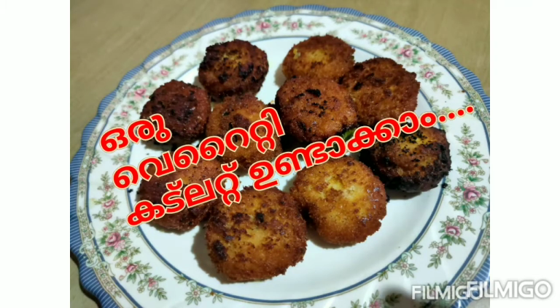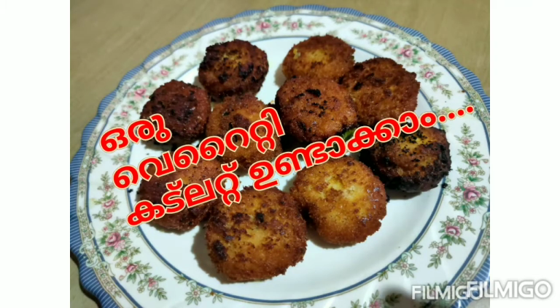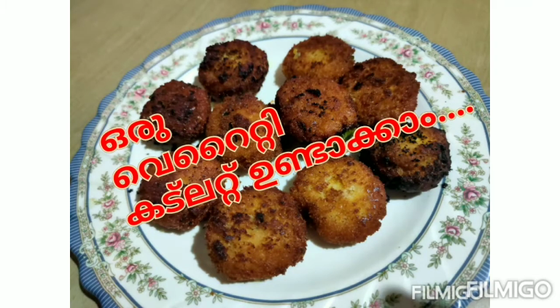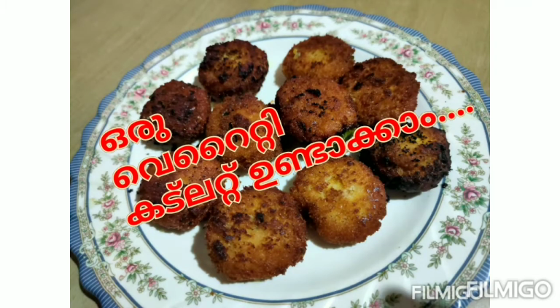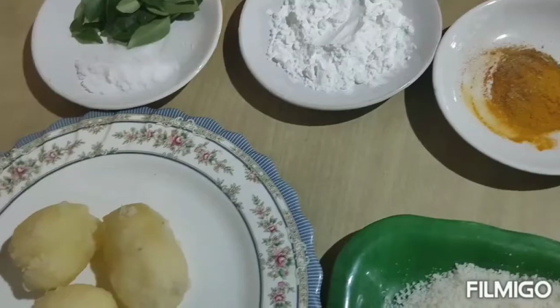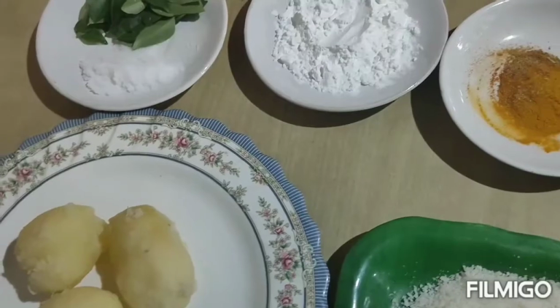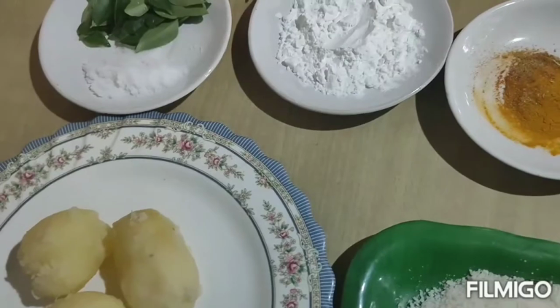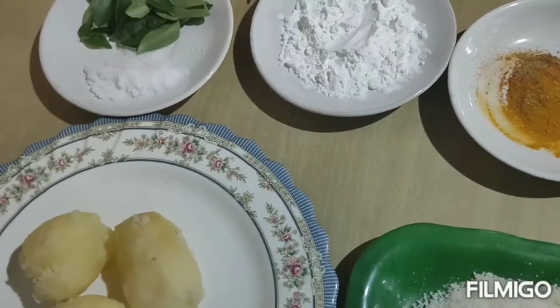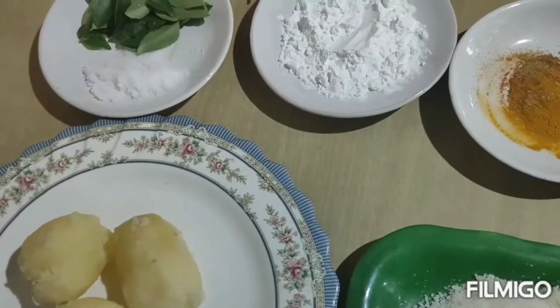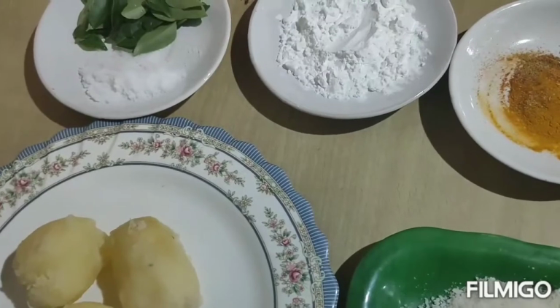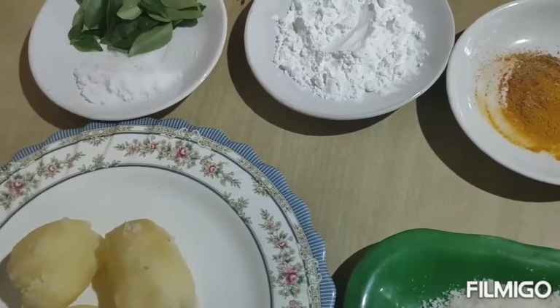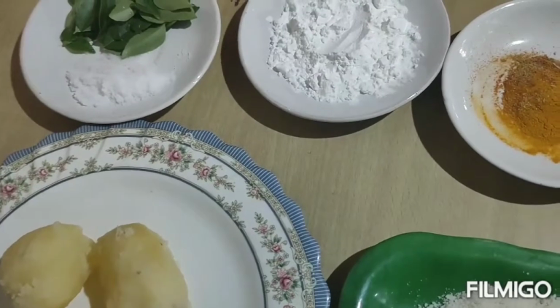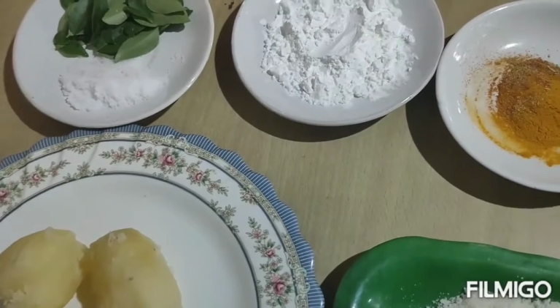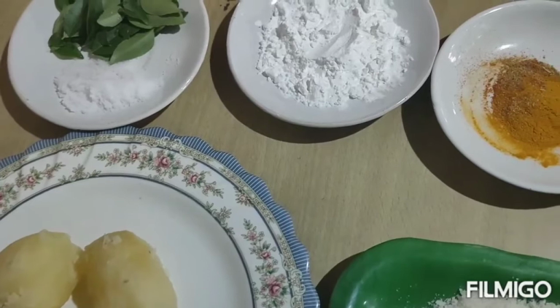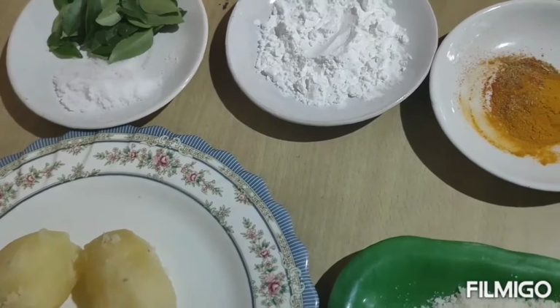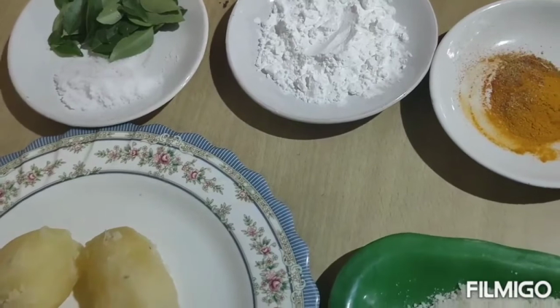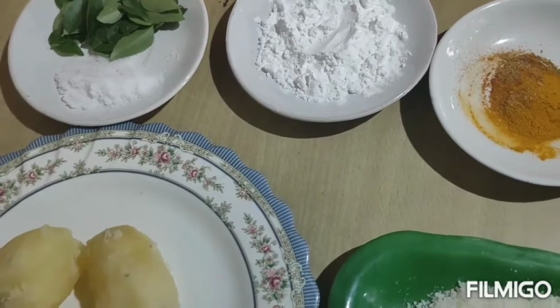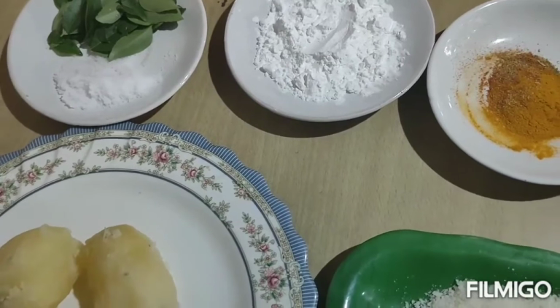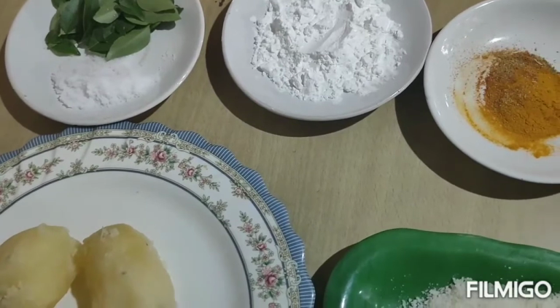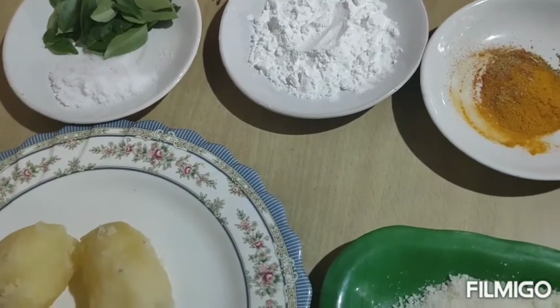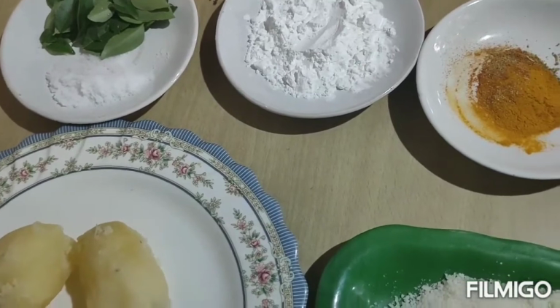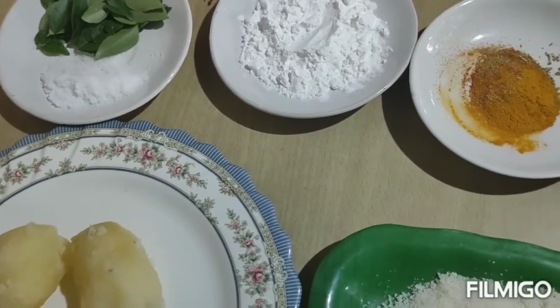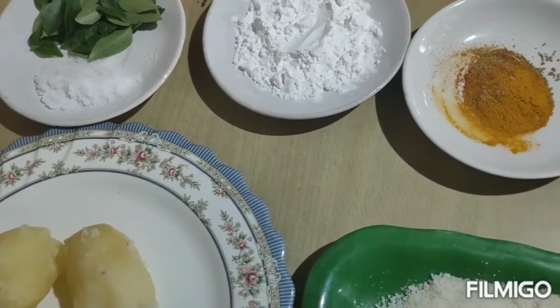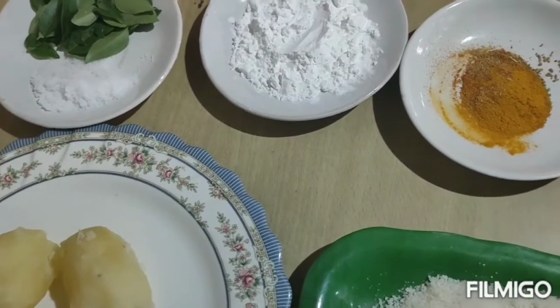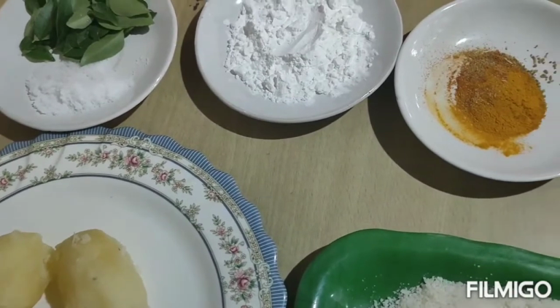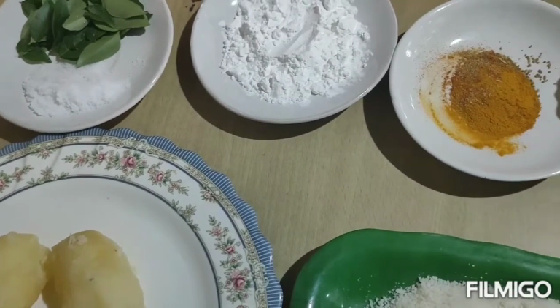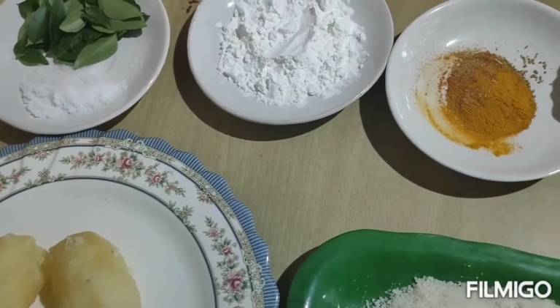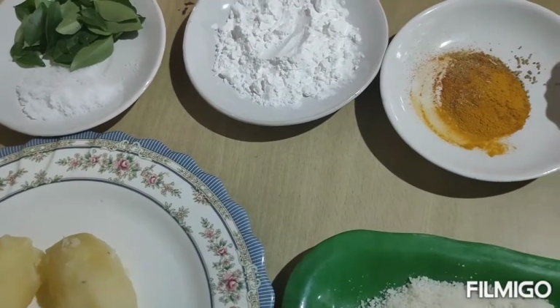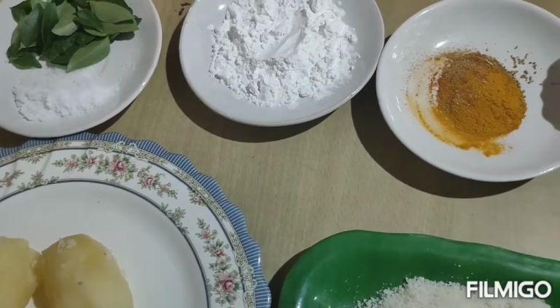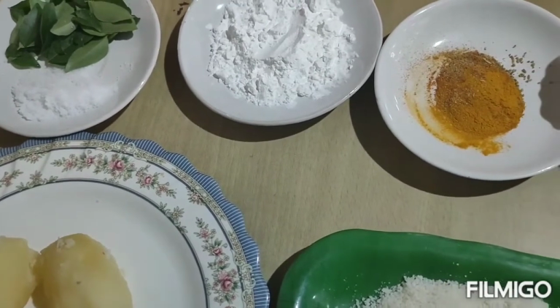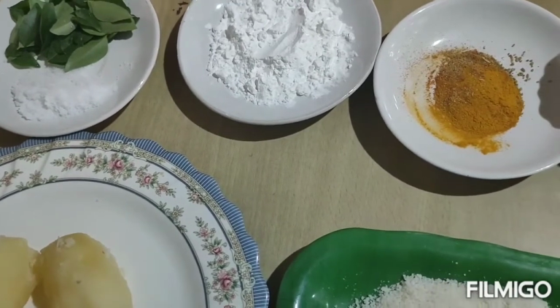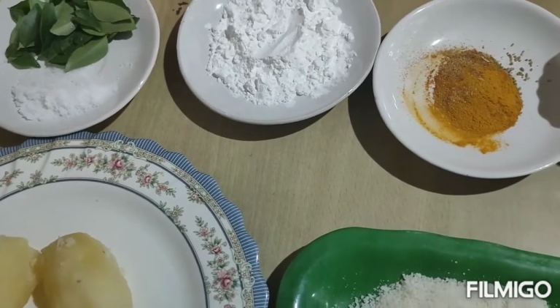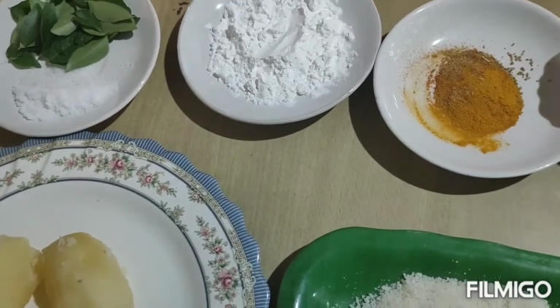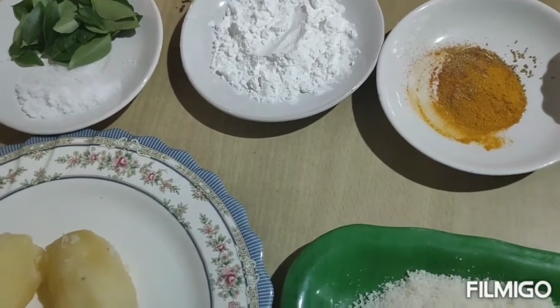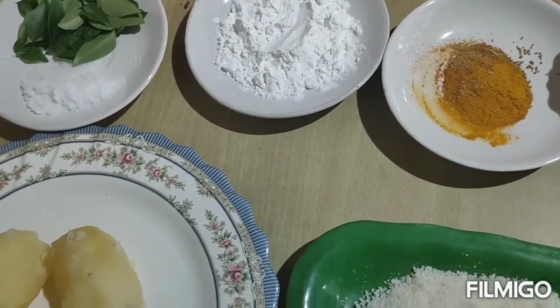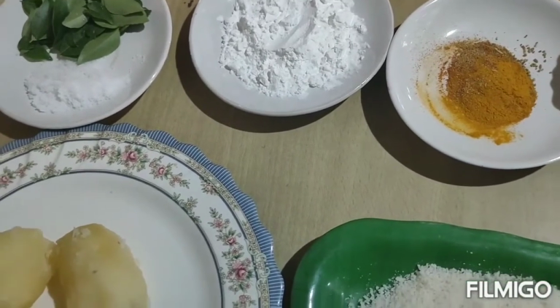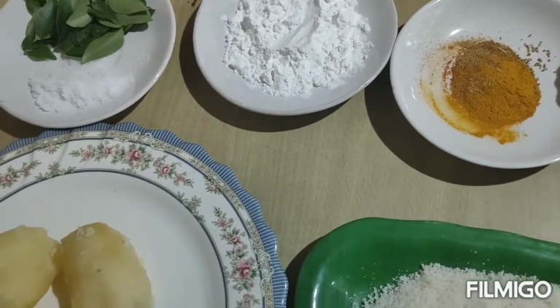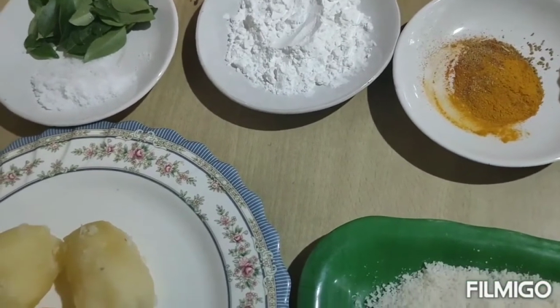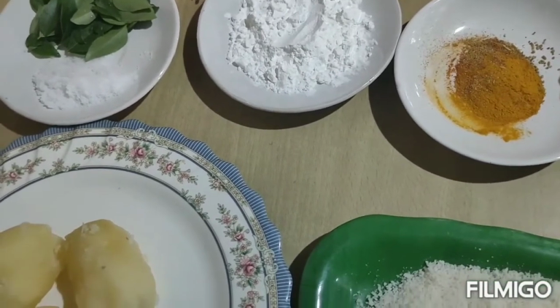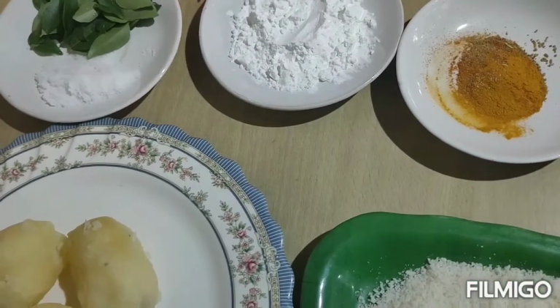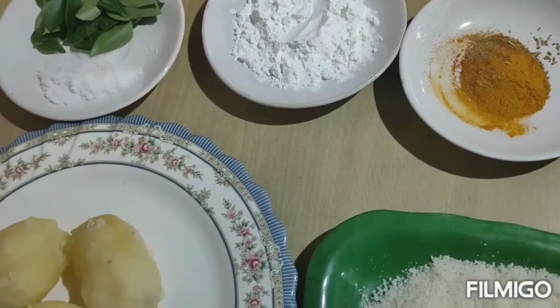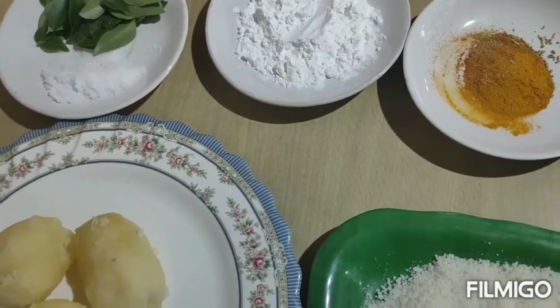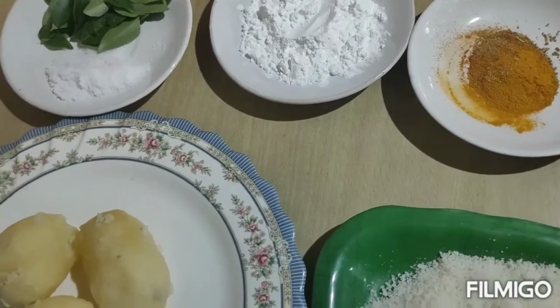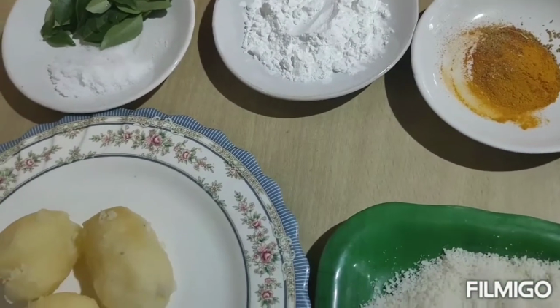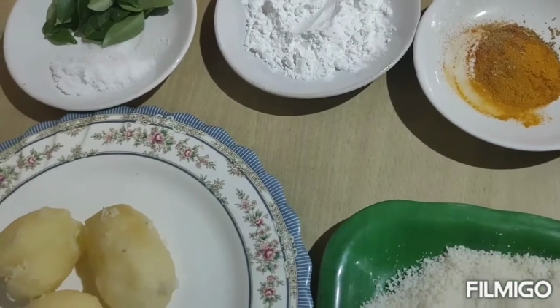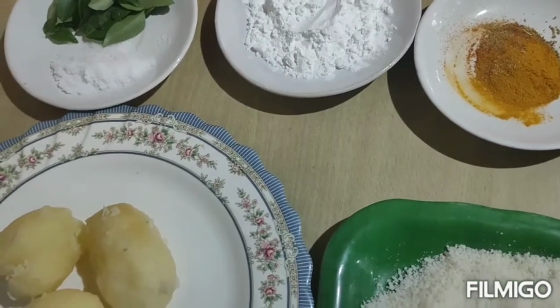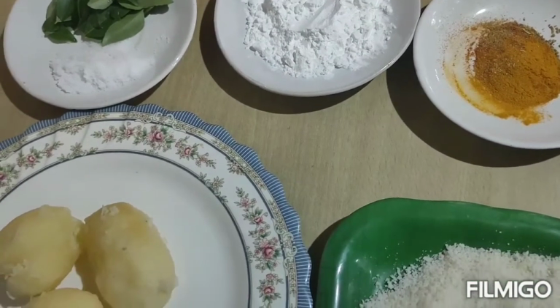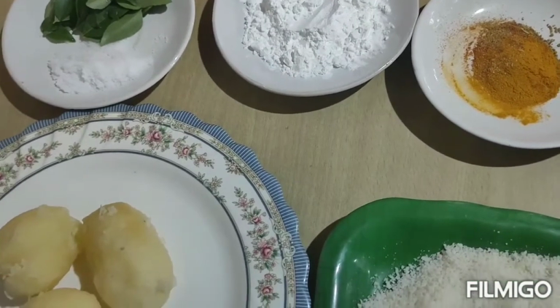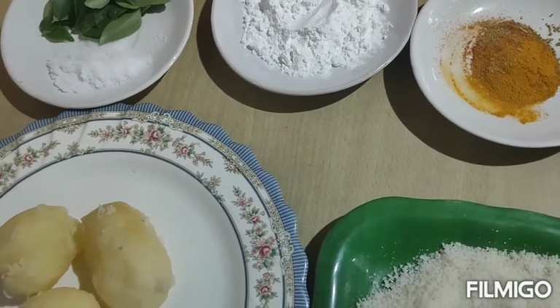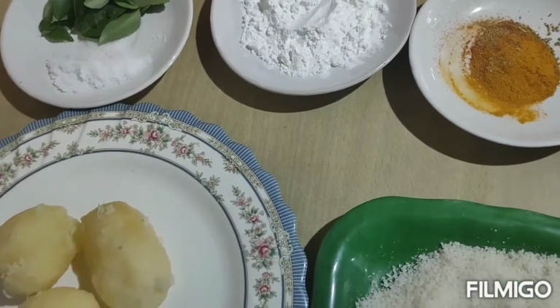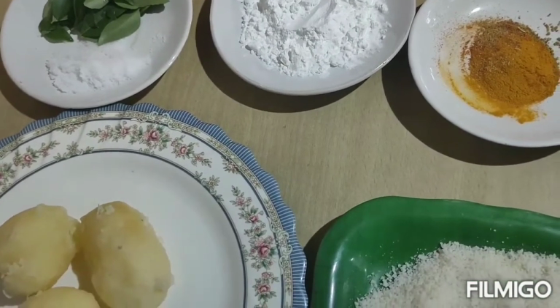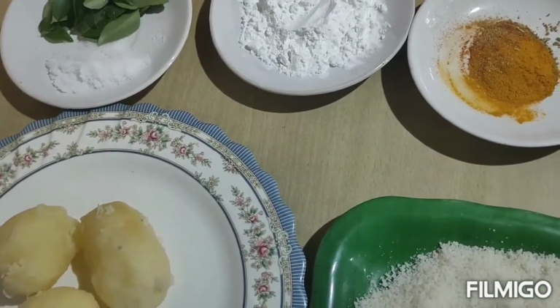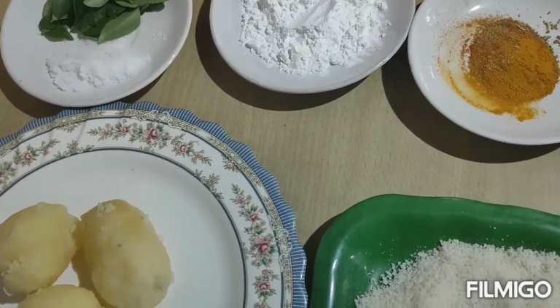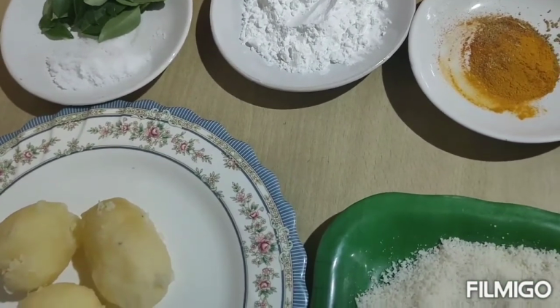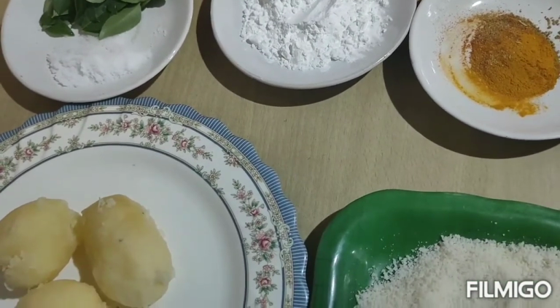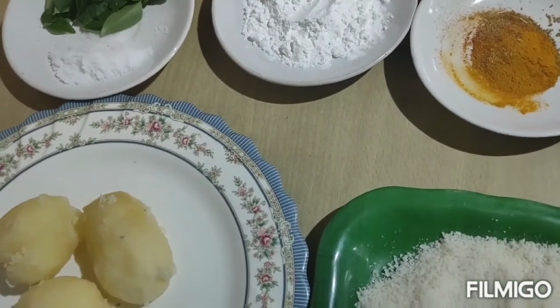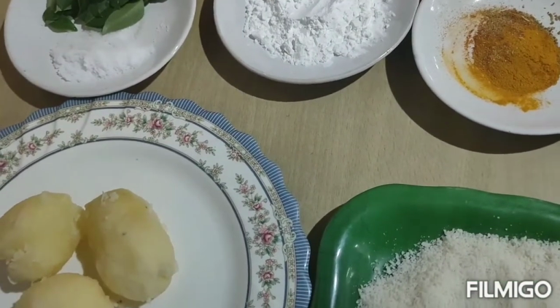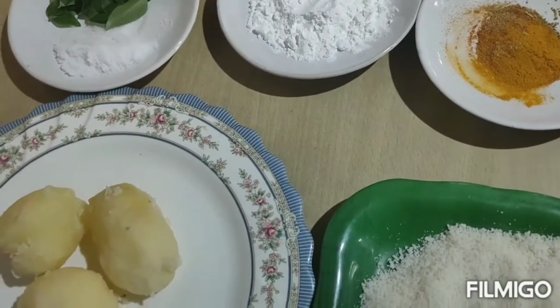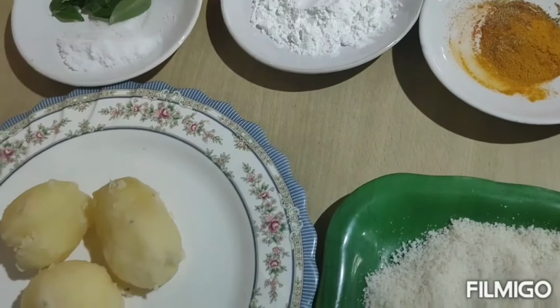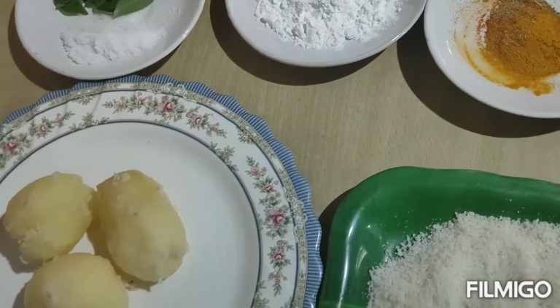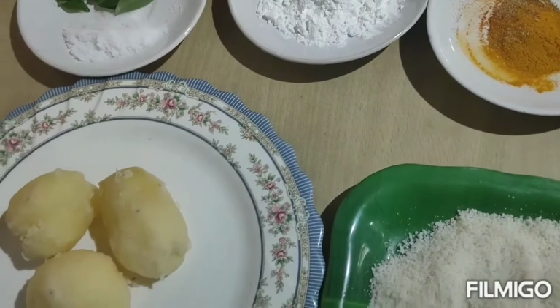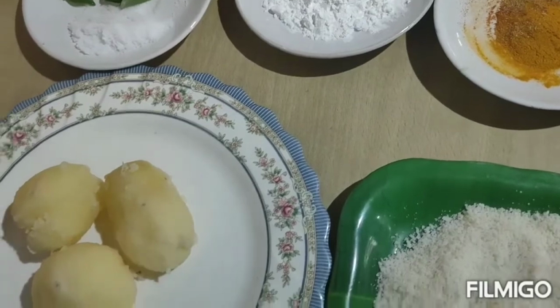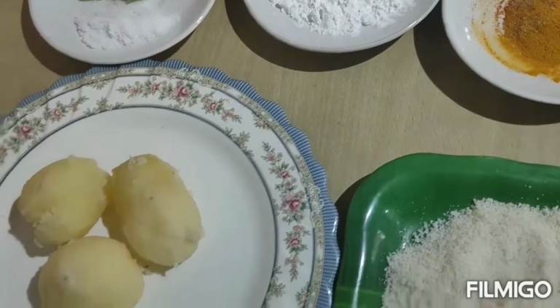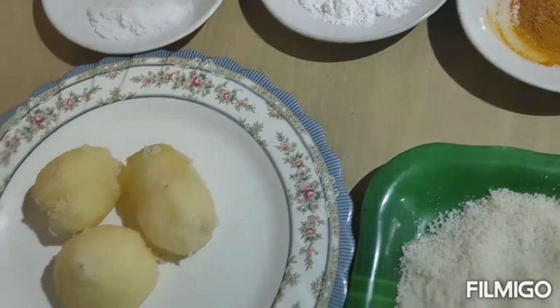My friends, I will show you a variety cut light. I will show you how to make a variety of different colors.